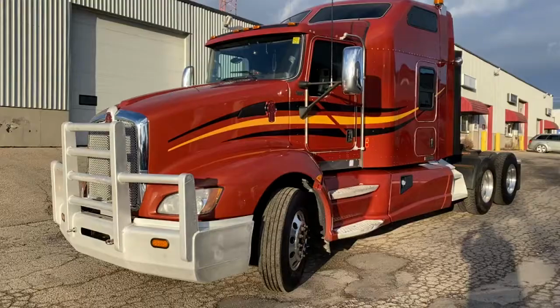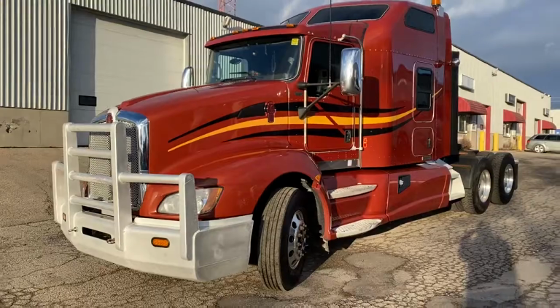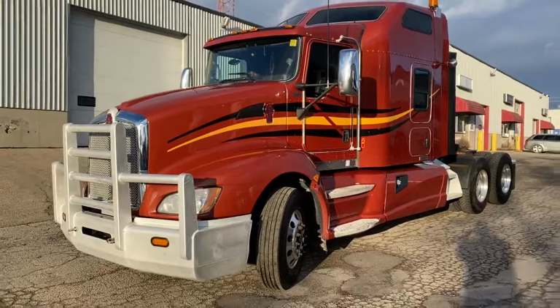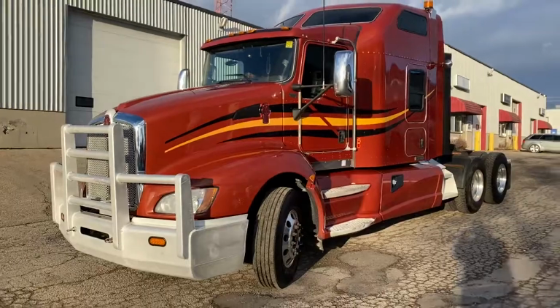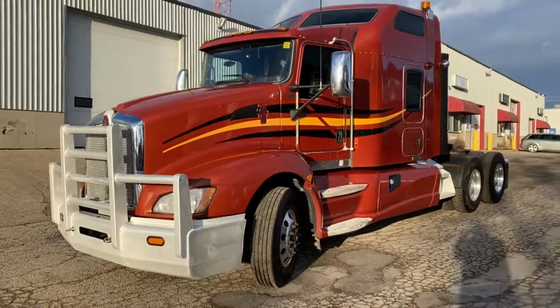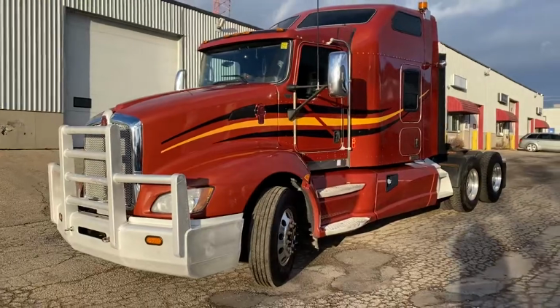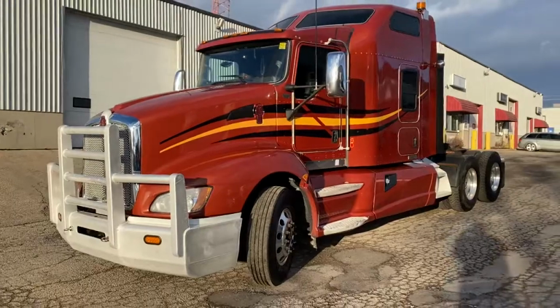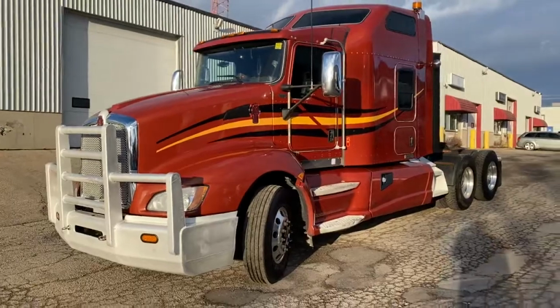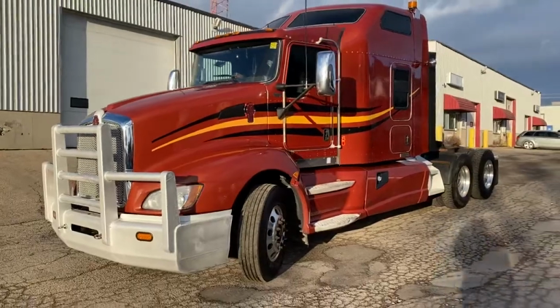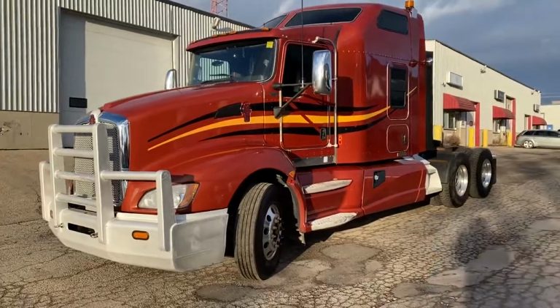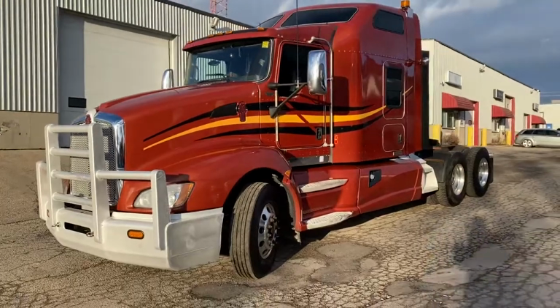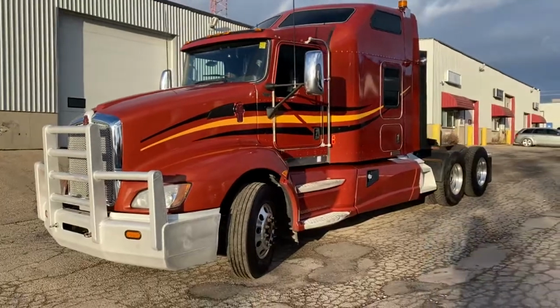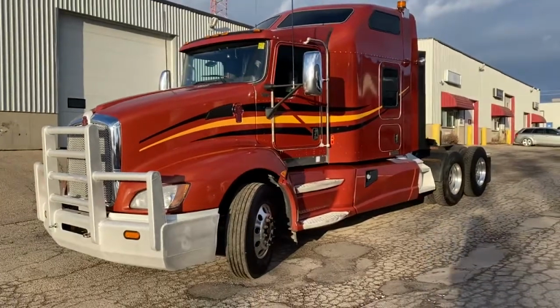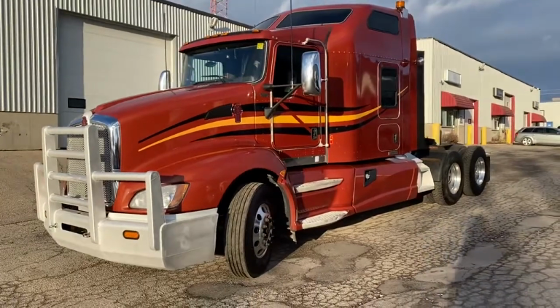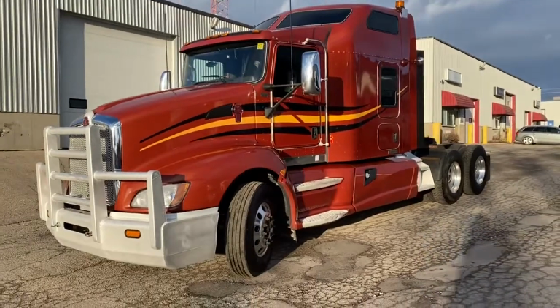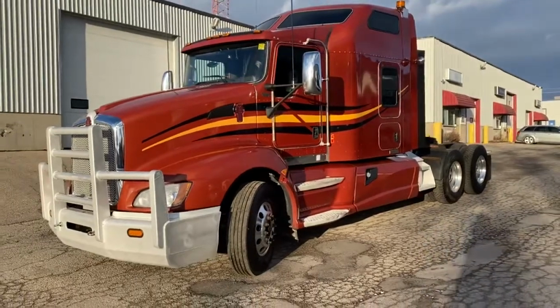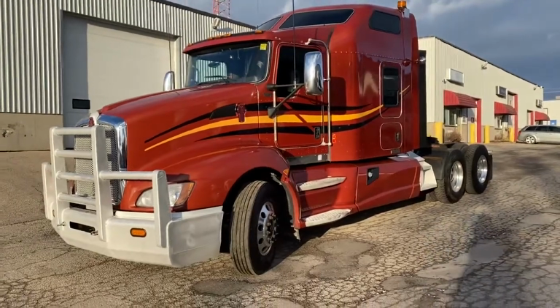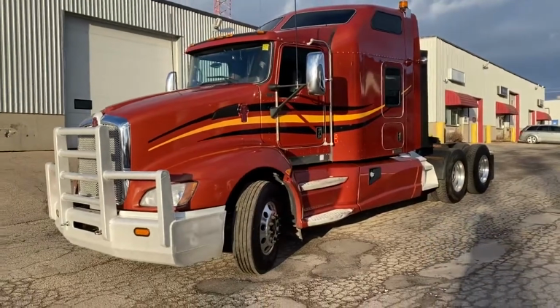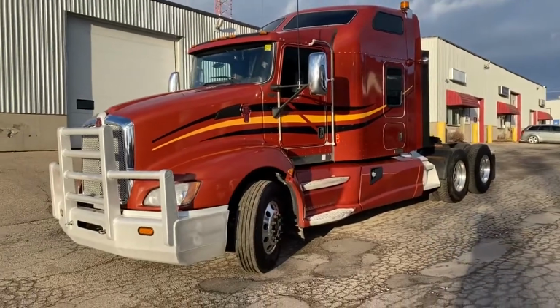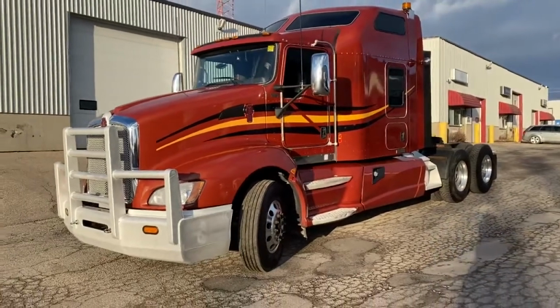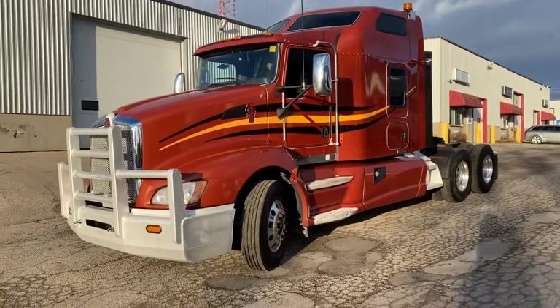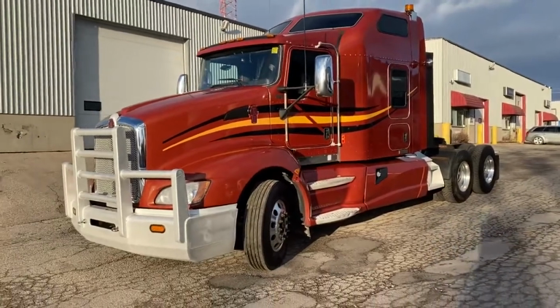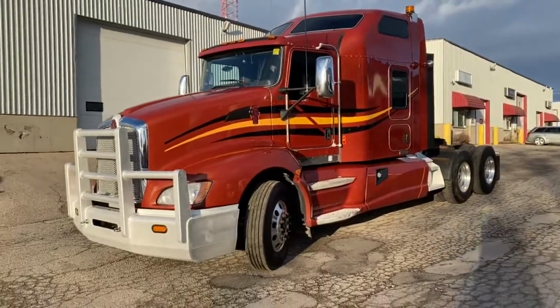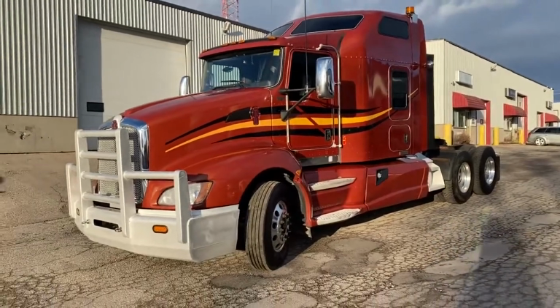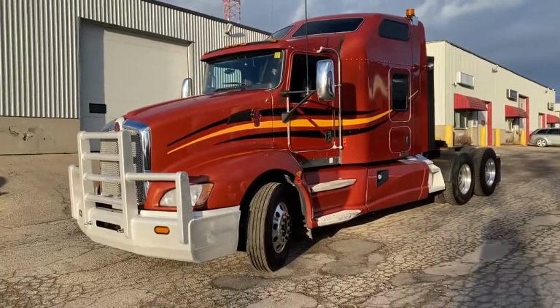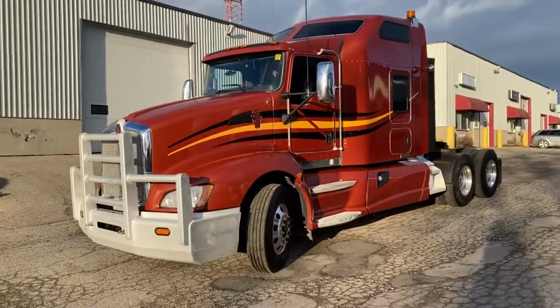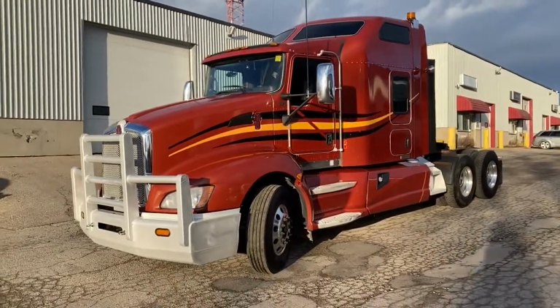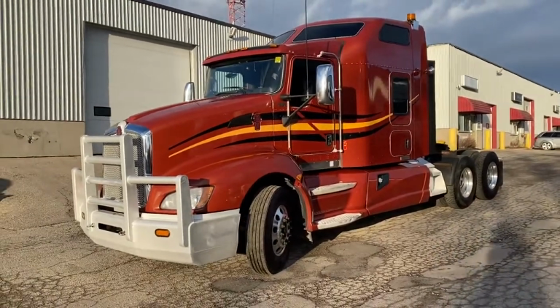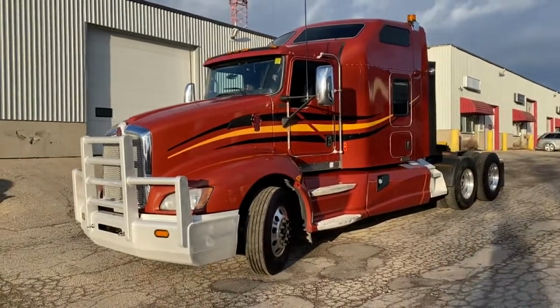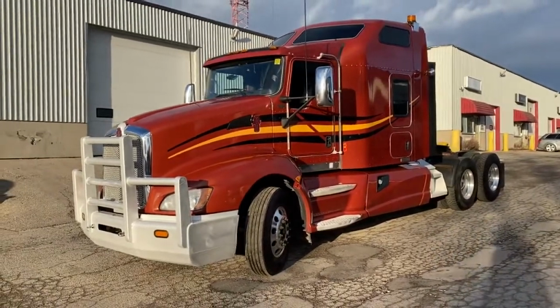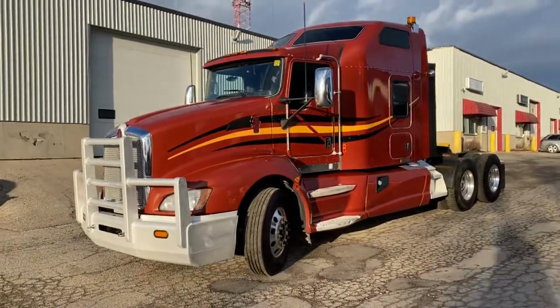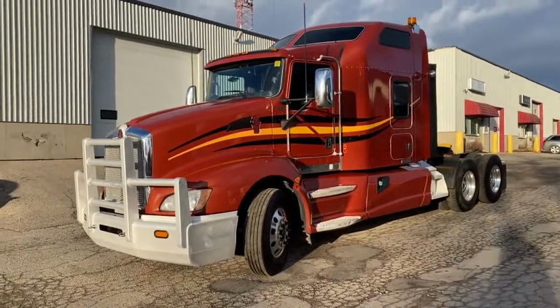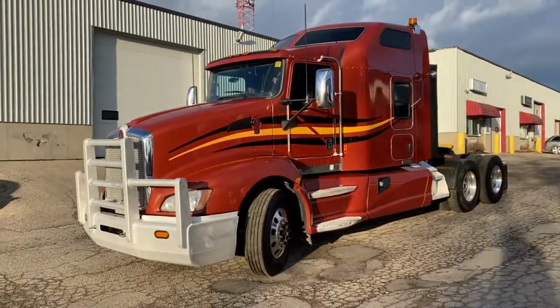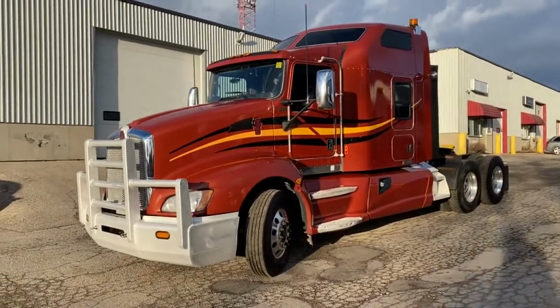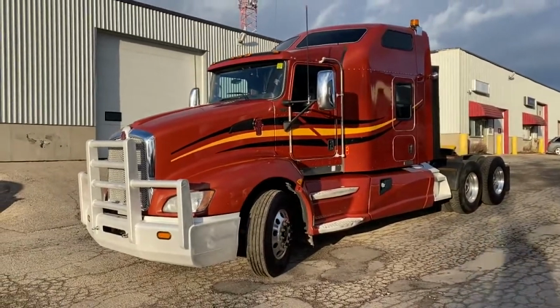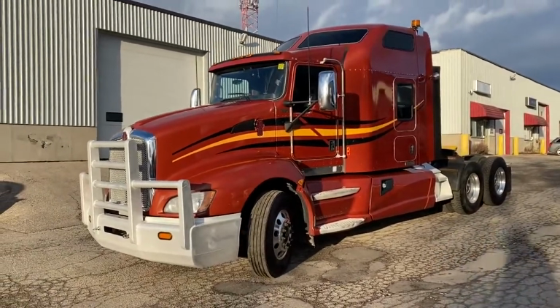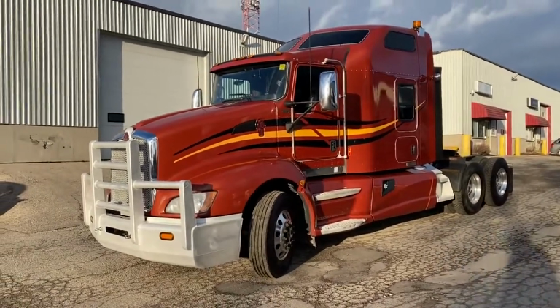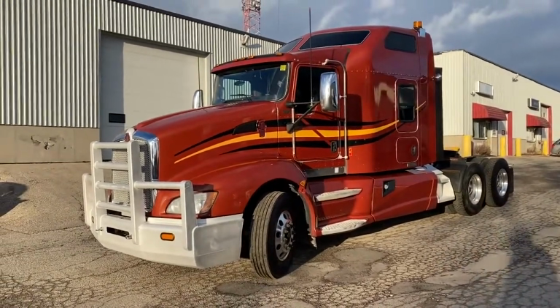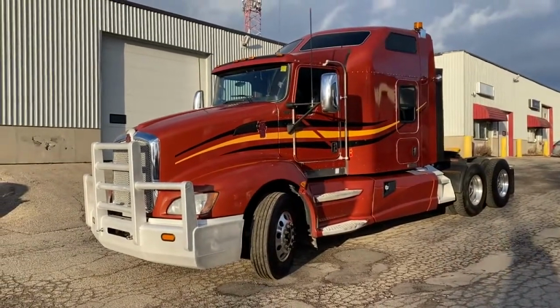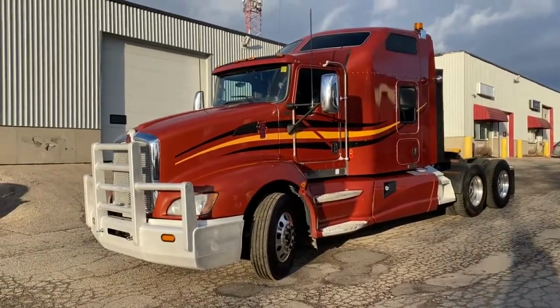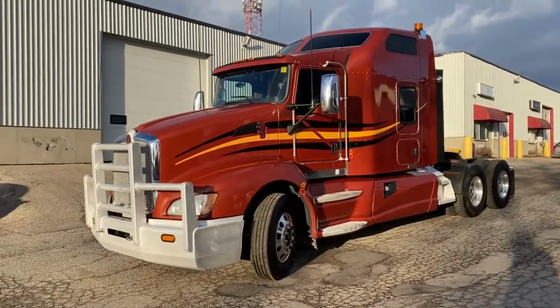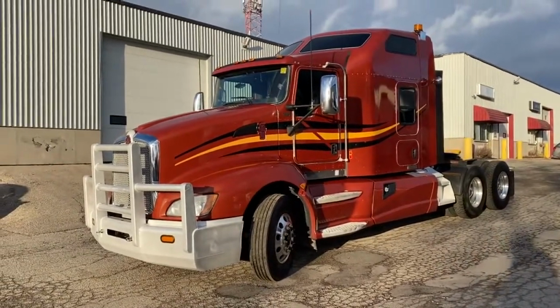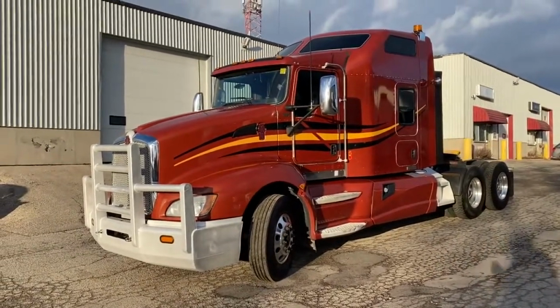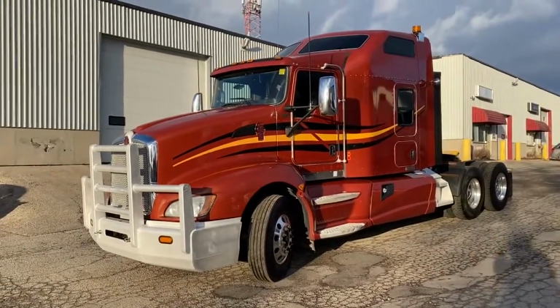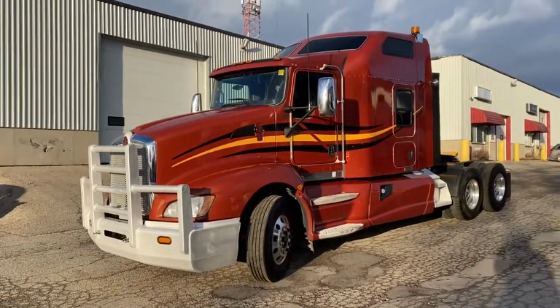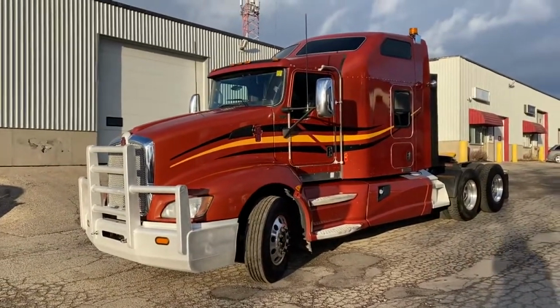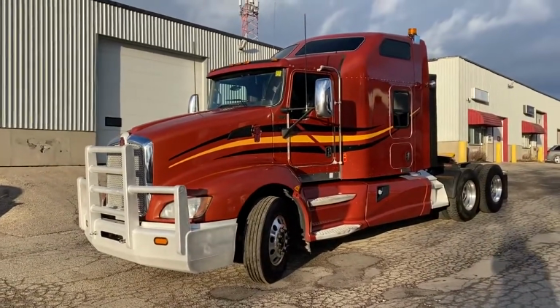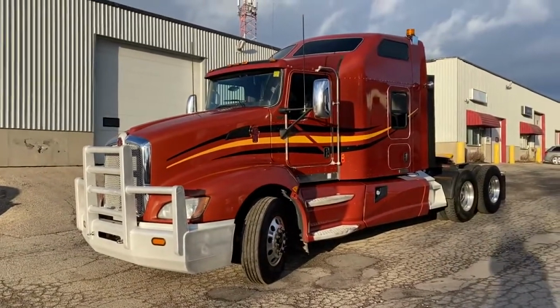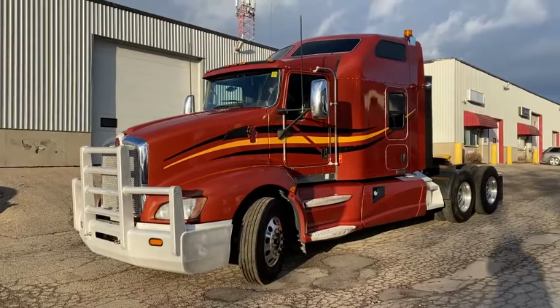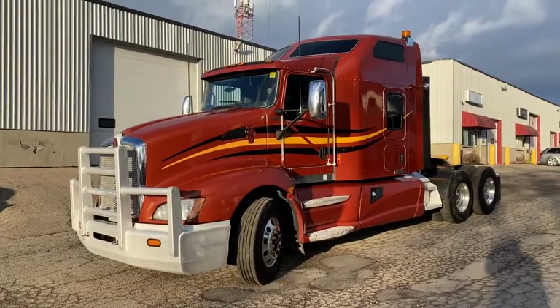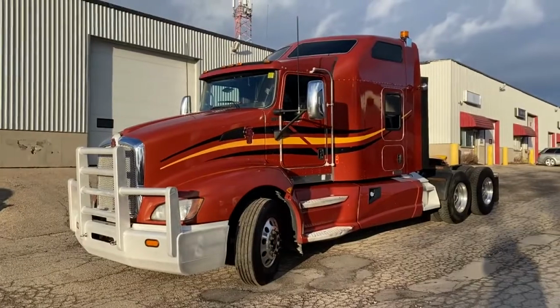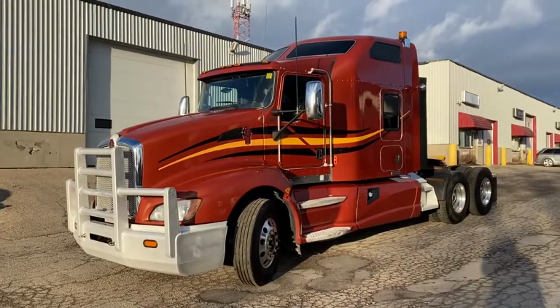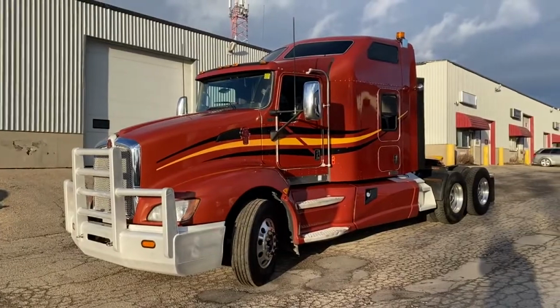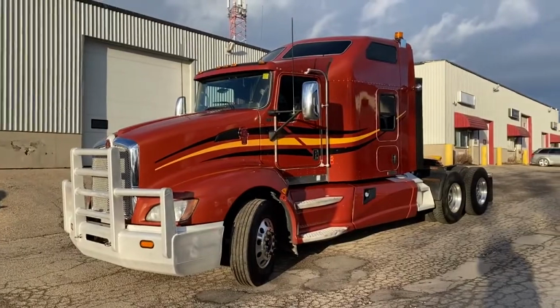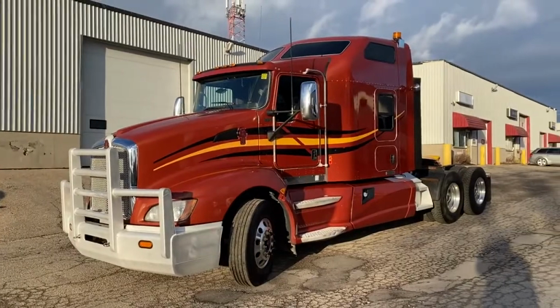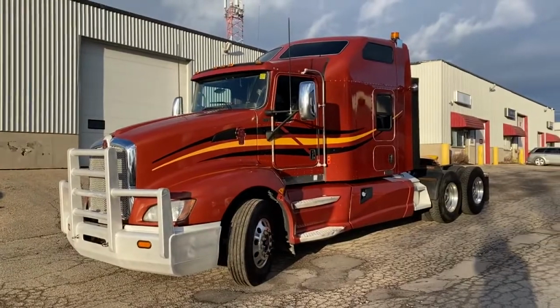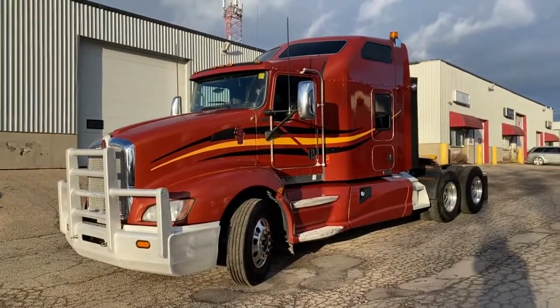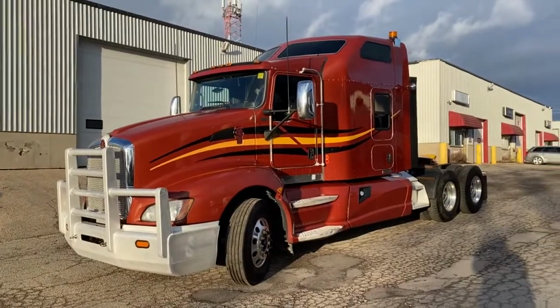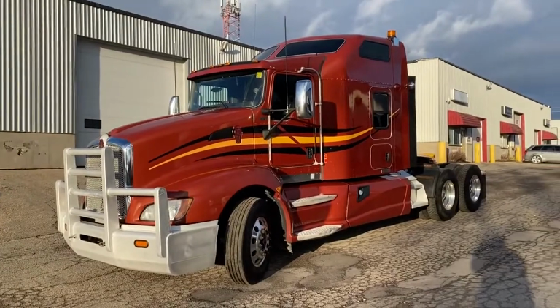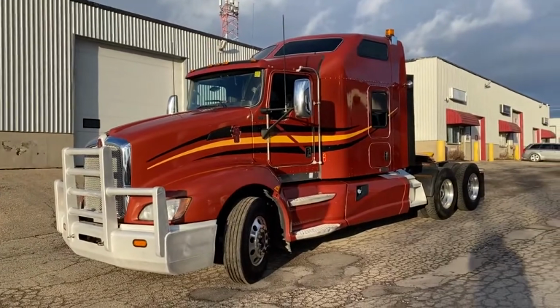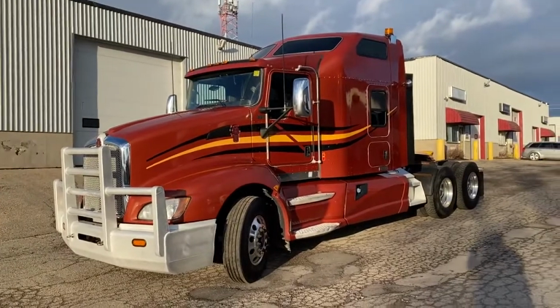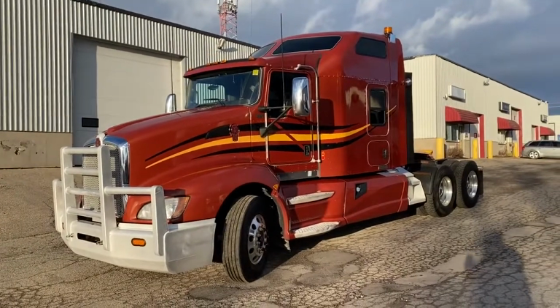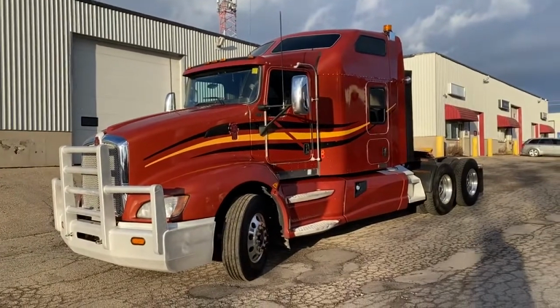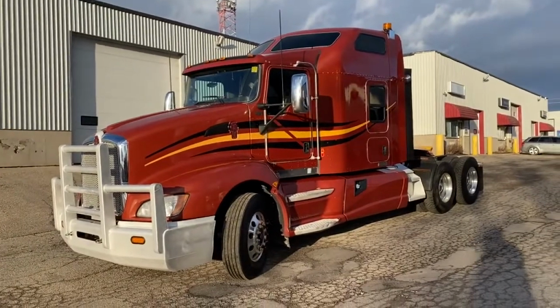Good afternoon, it's Rob at Next Truck Sales. I'd like to introduce you to our 2015 Kenworth T660.